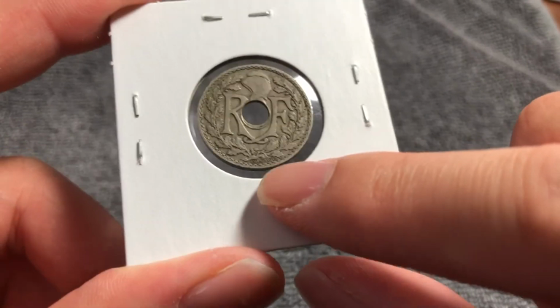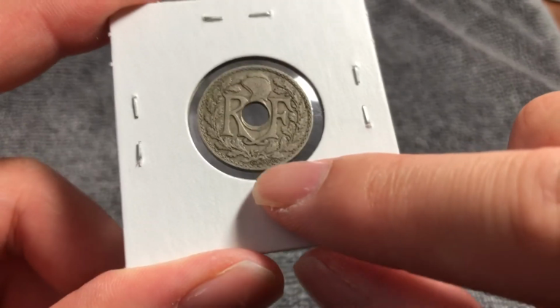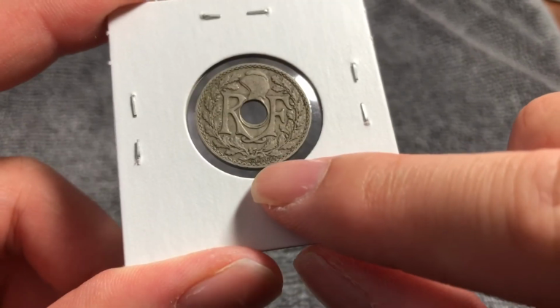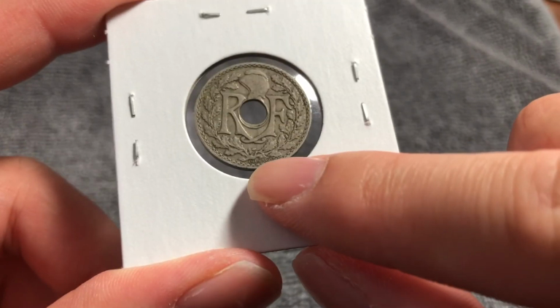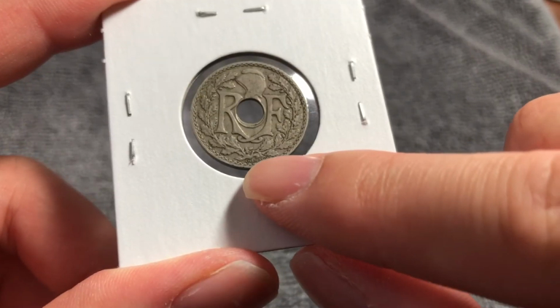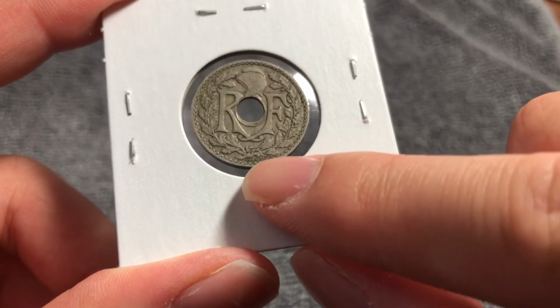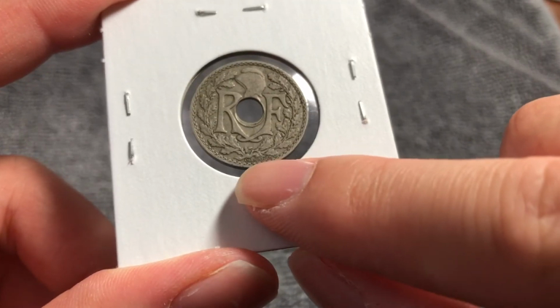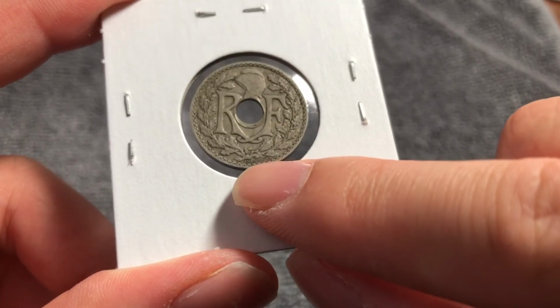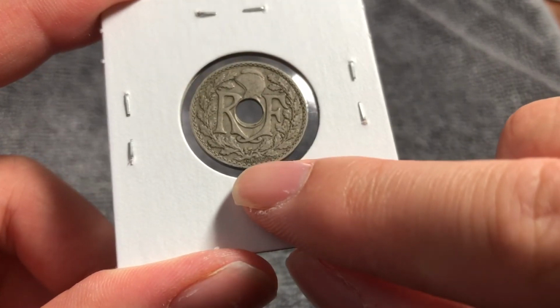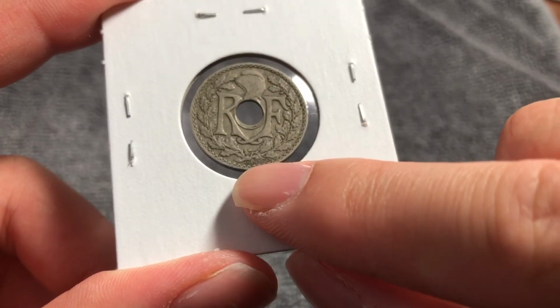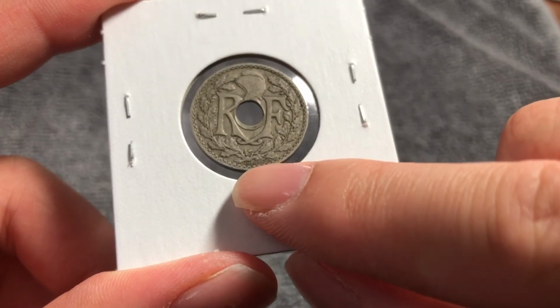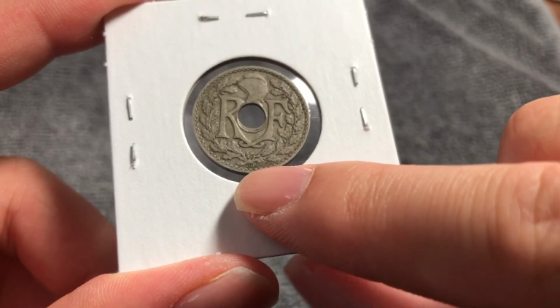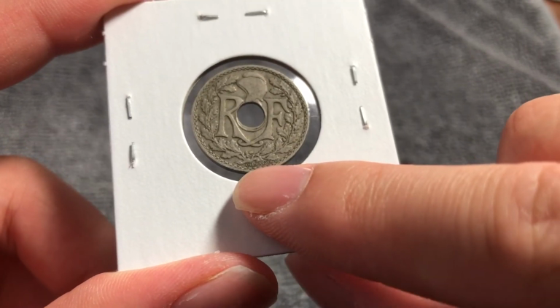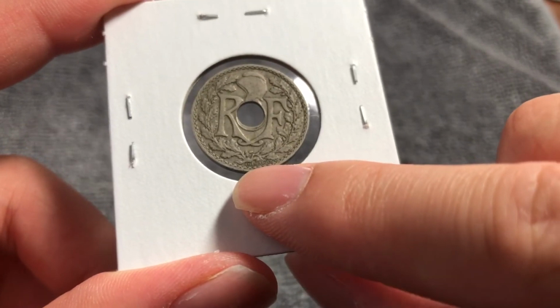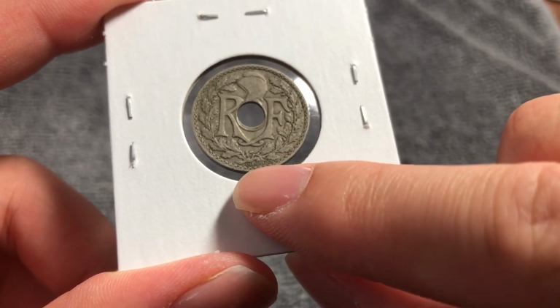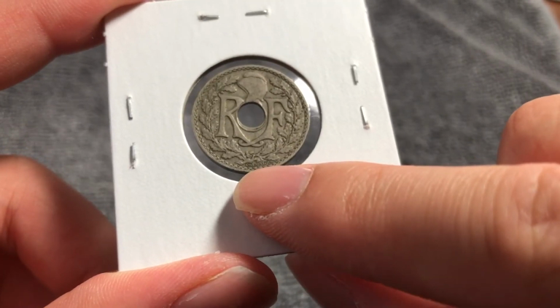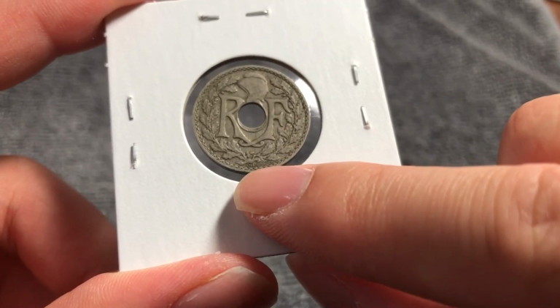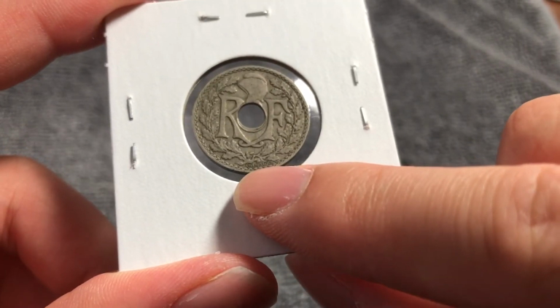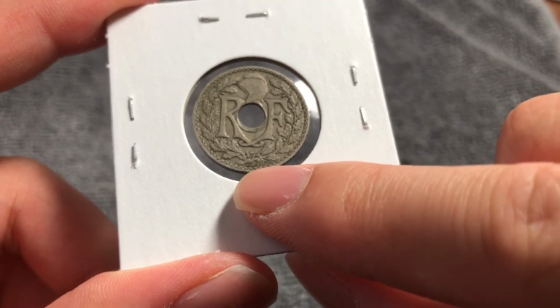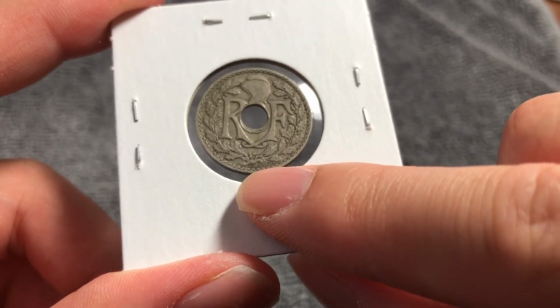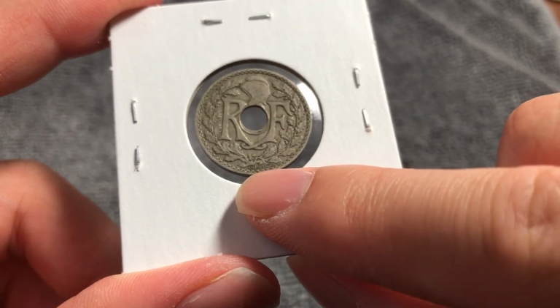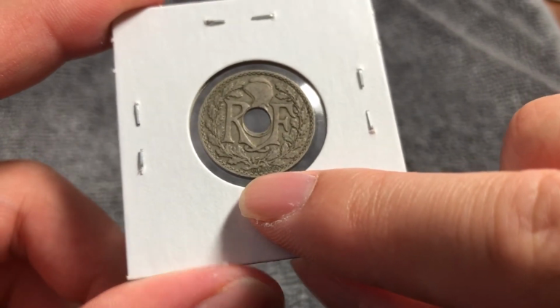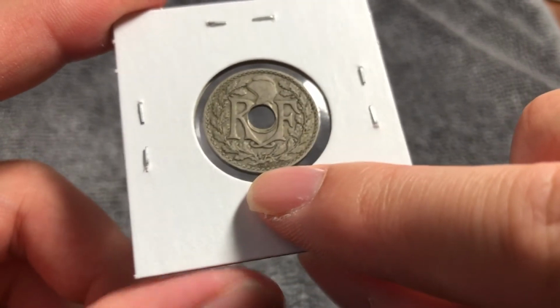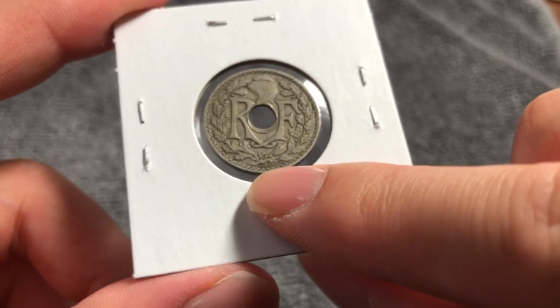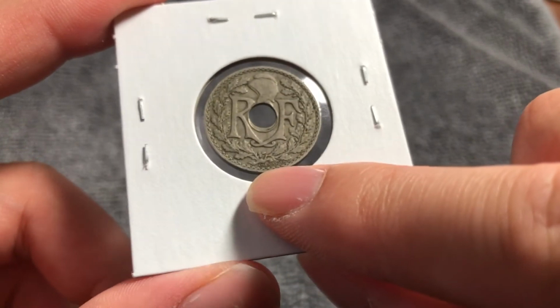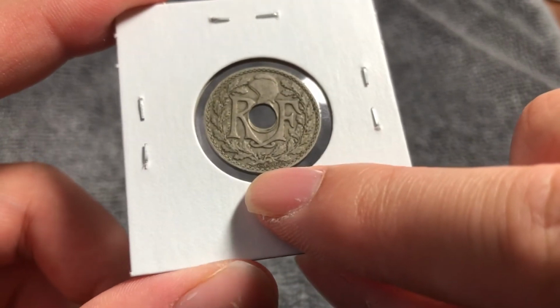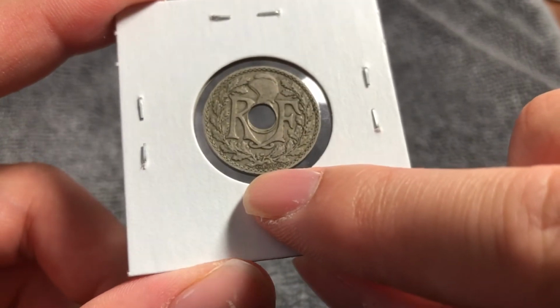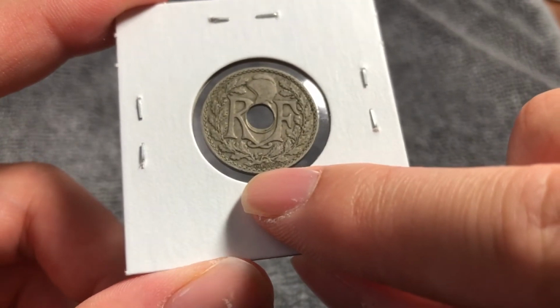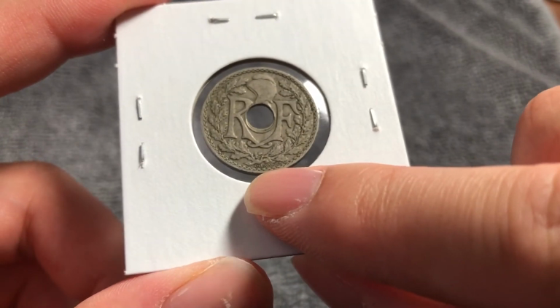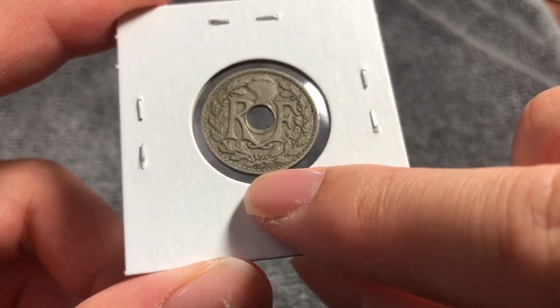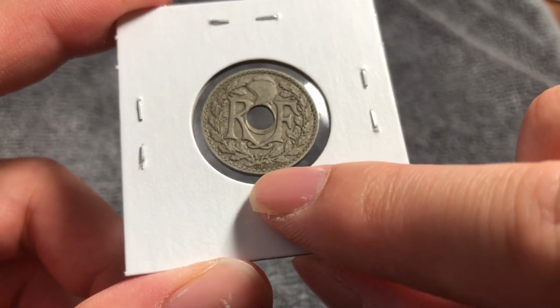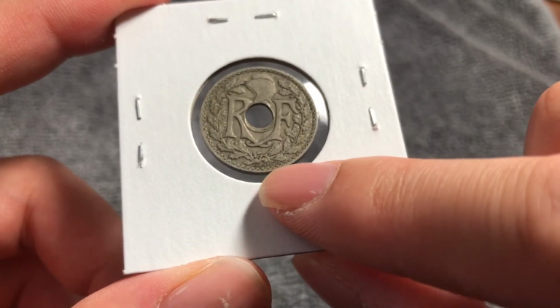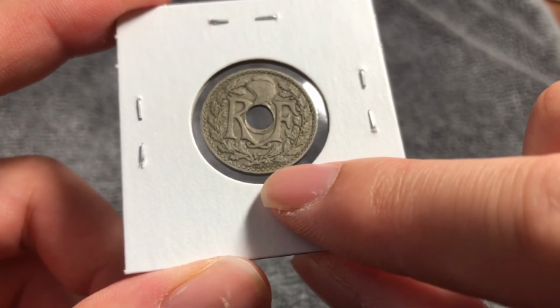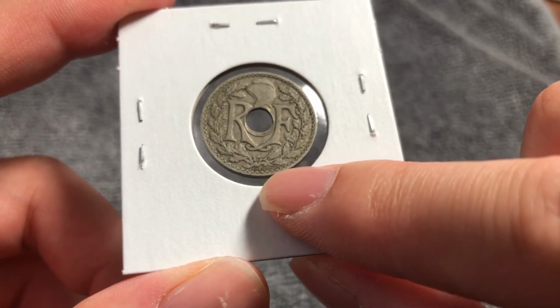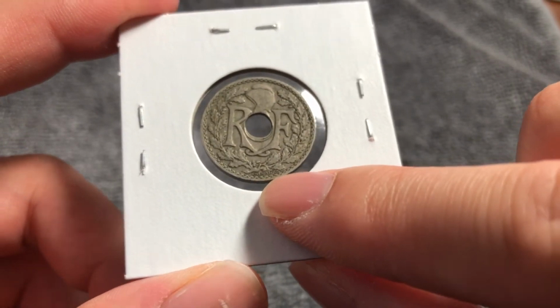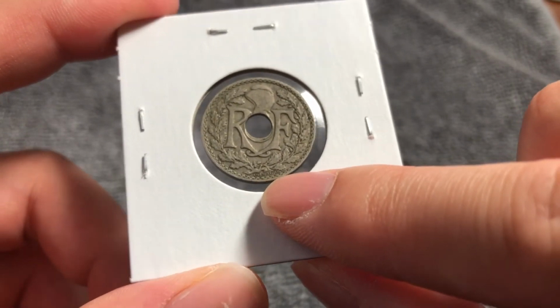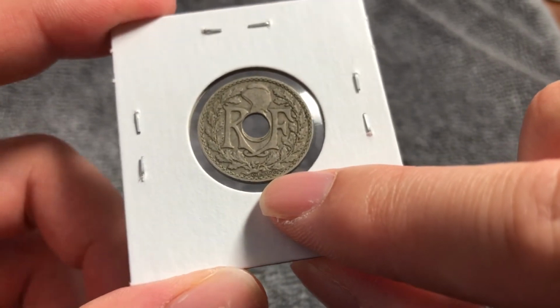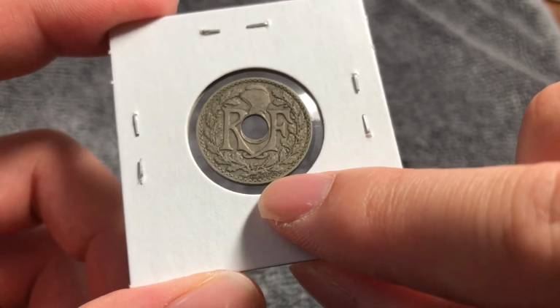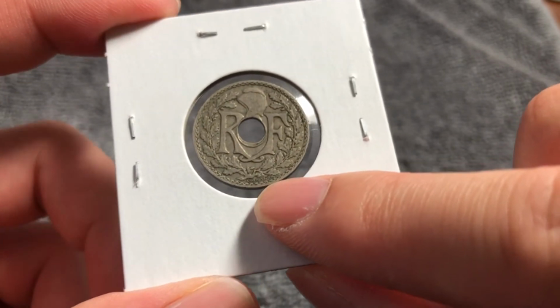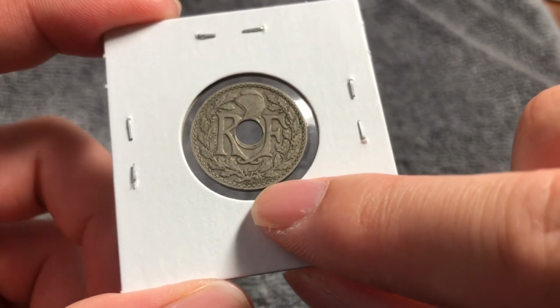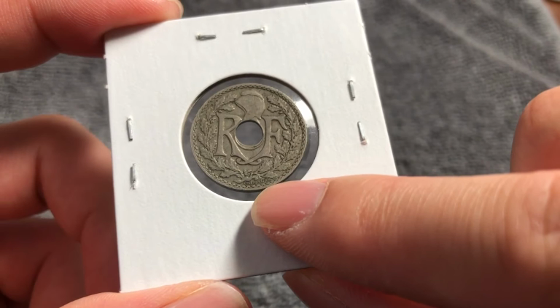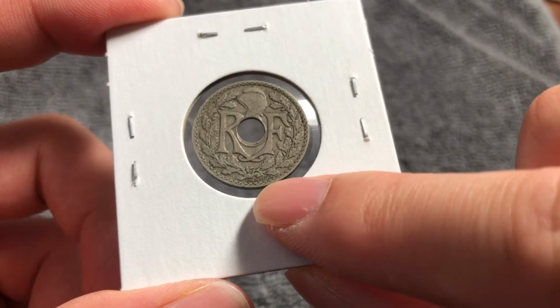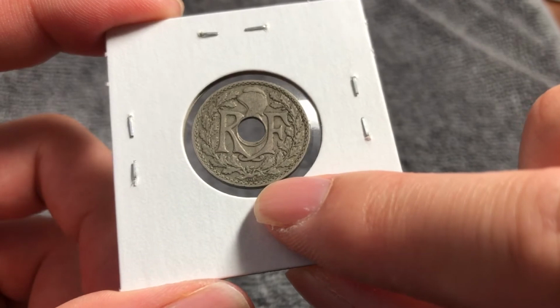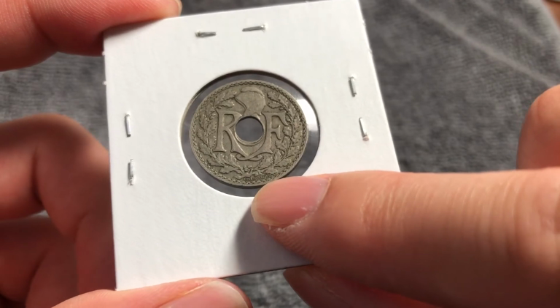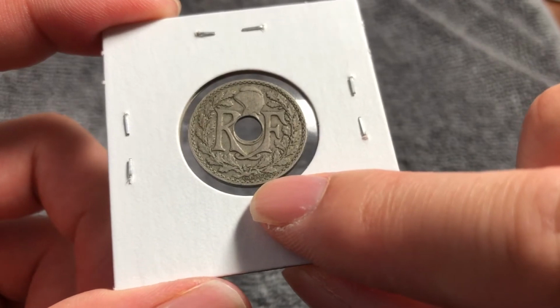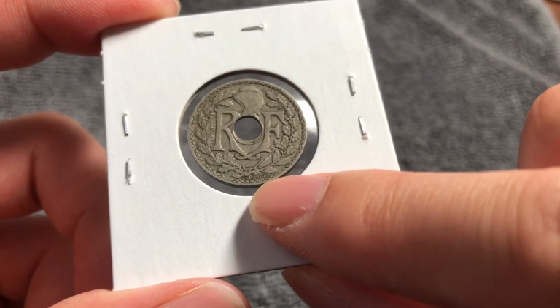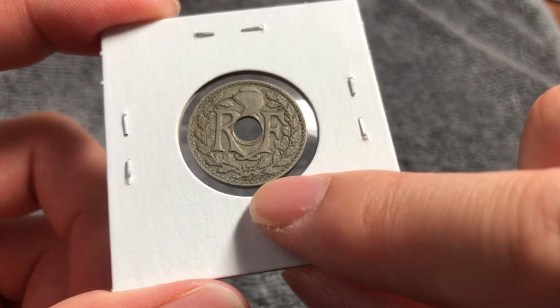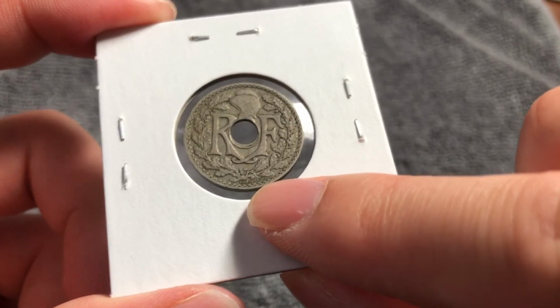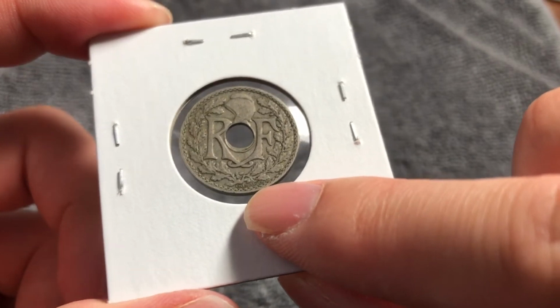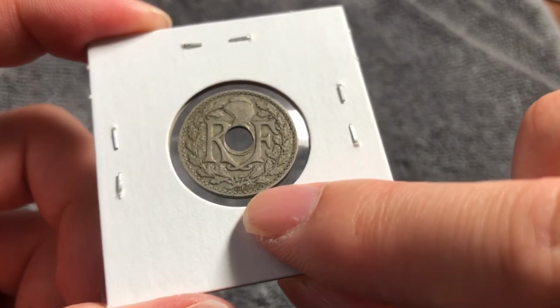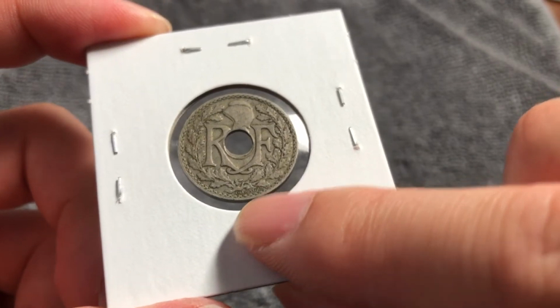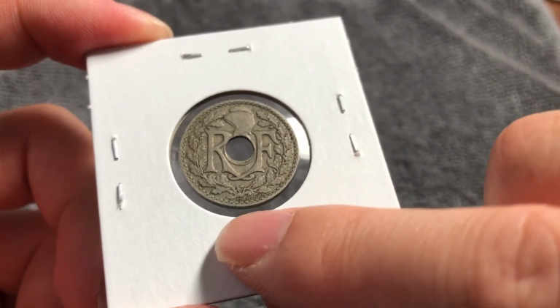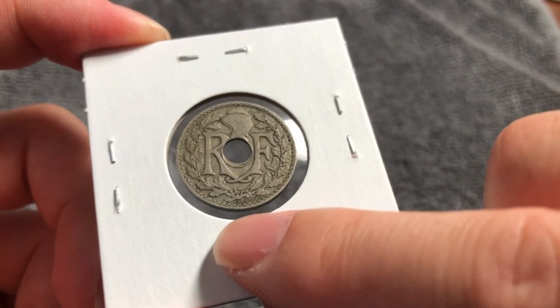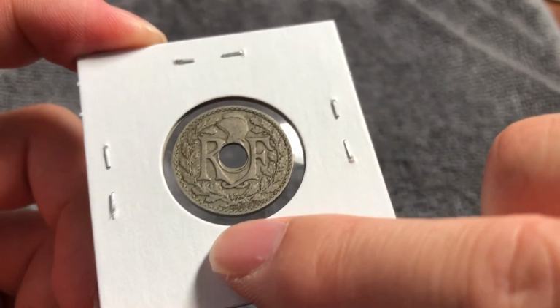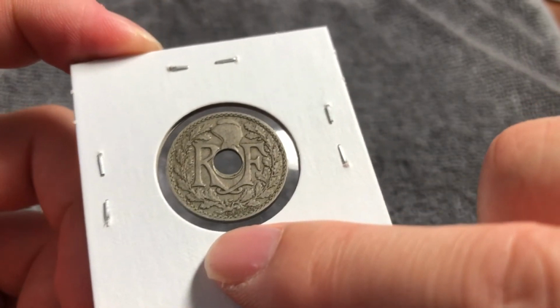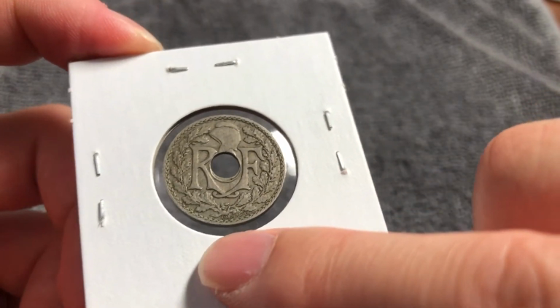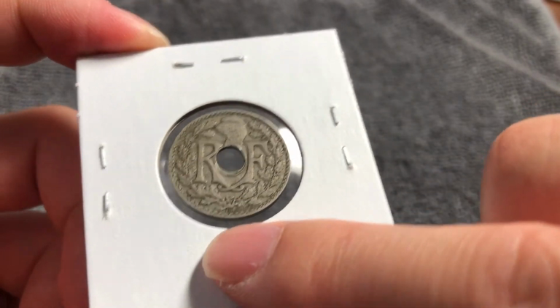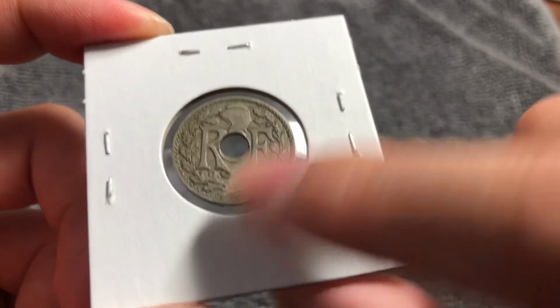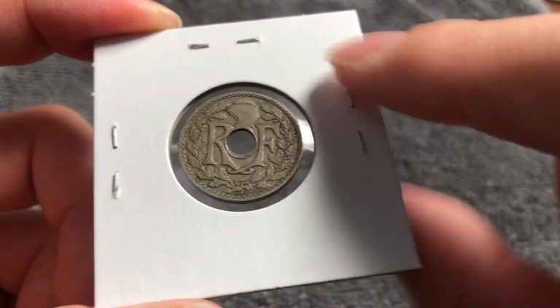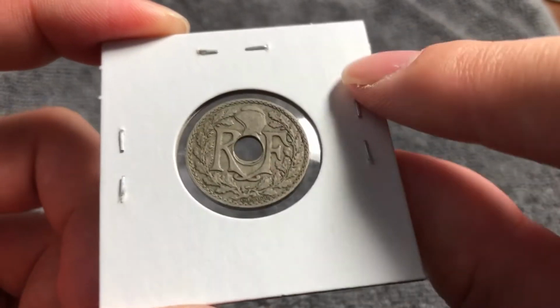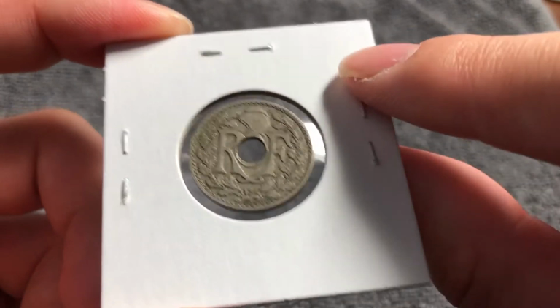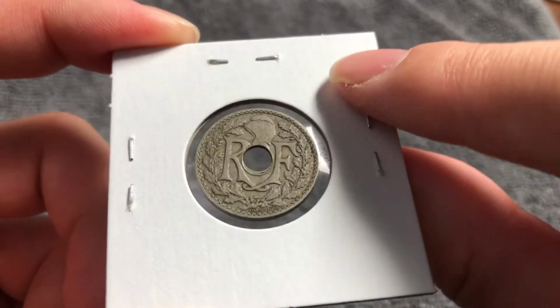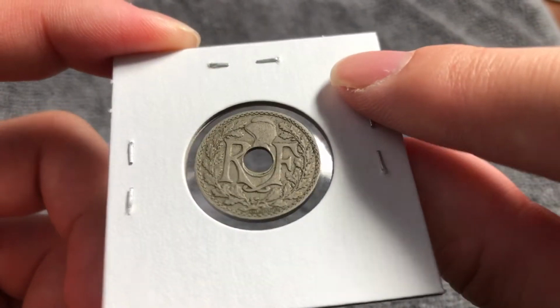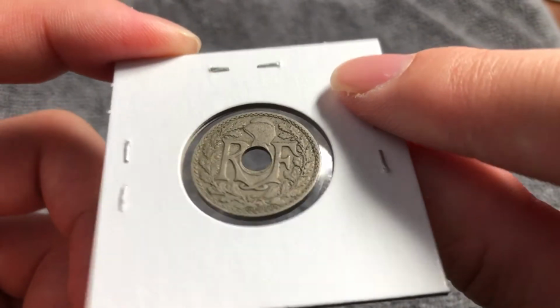Down here we see the name of E.M. Lindauer — that's the engraver of this coin, Edmond-Émile Lindauer.